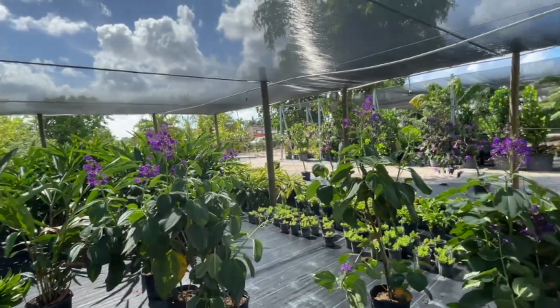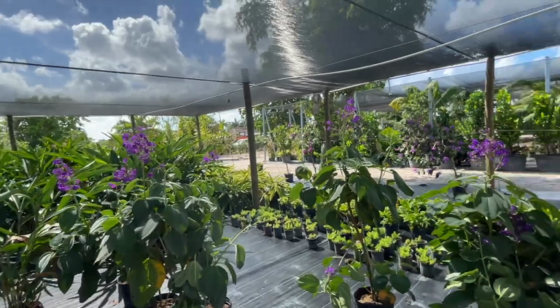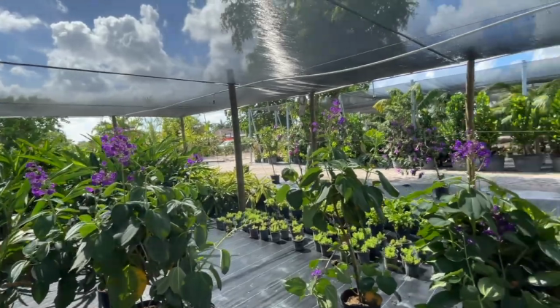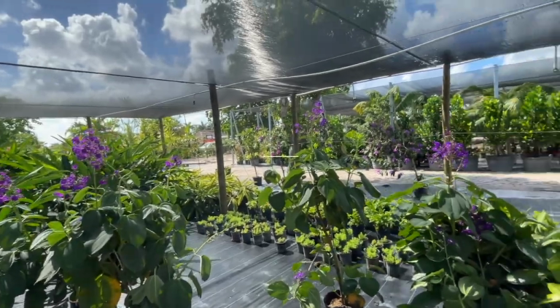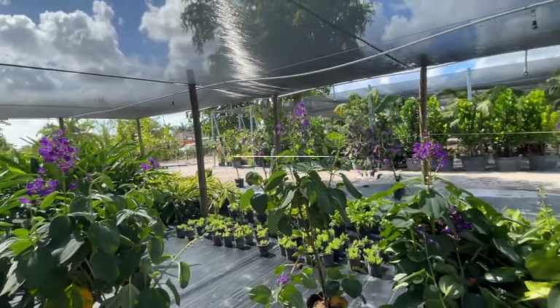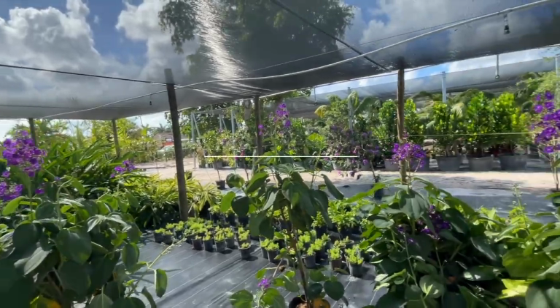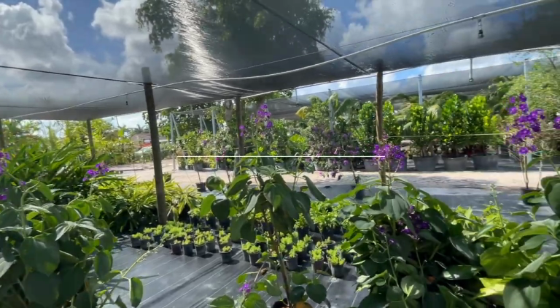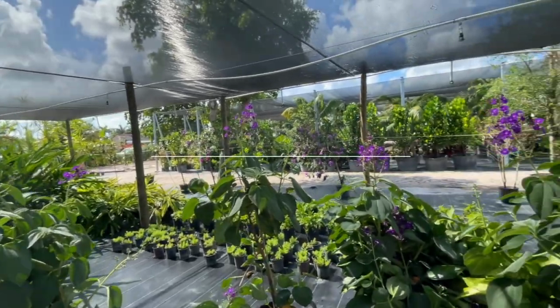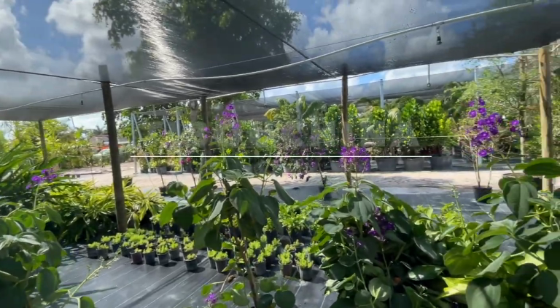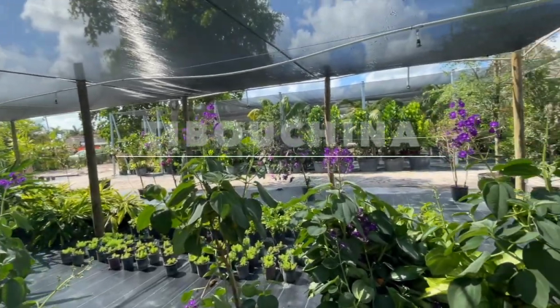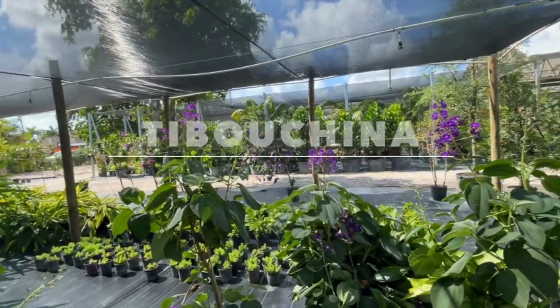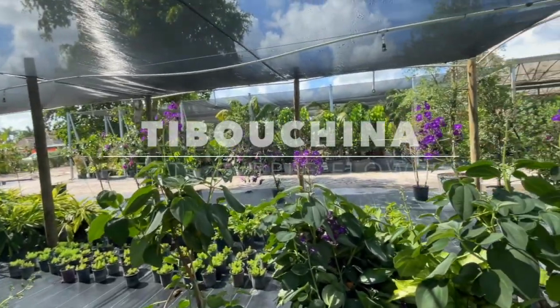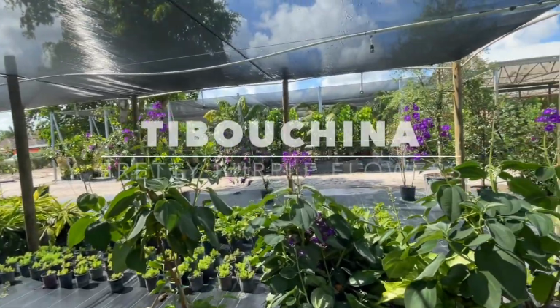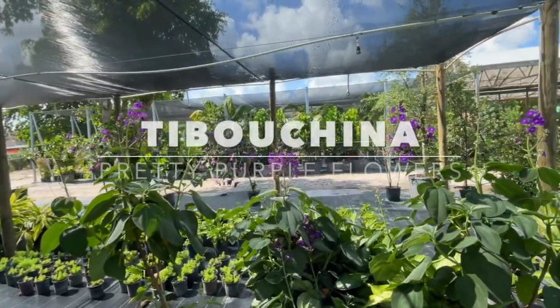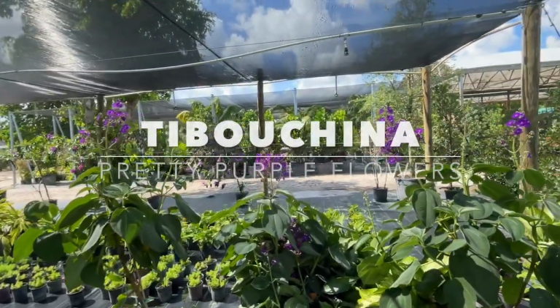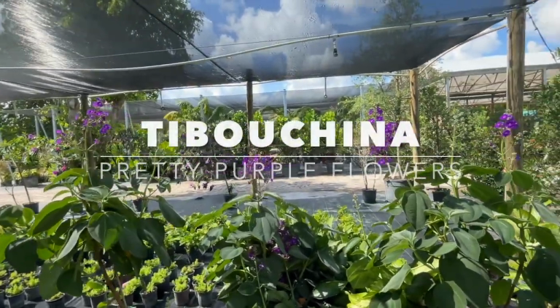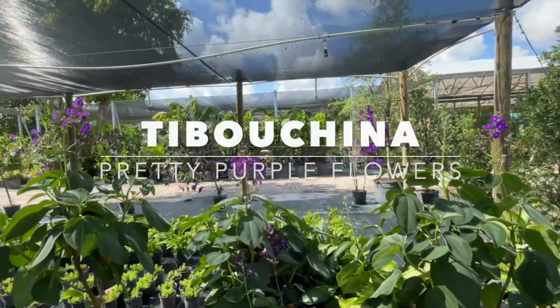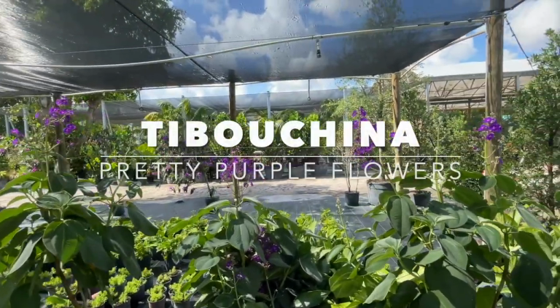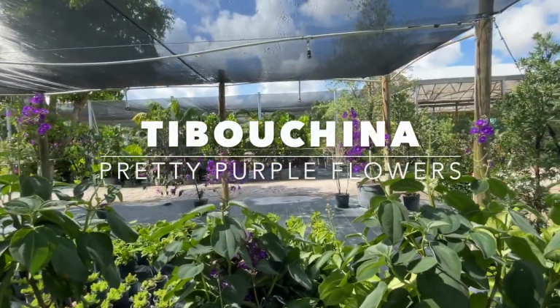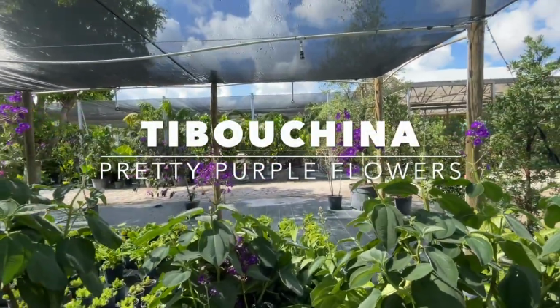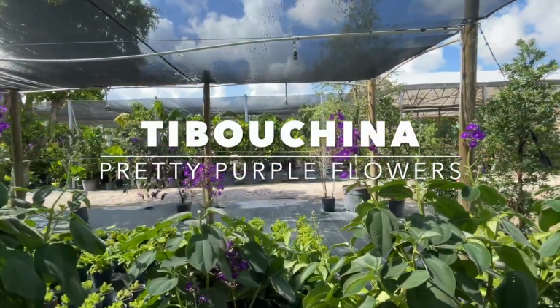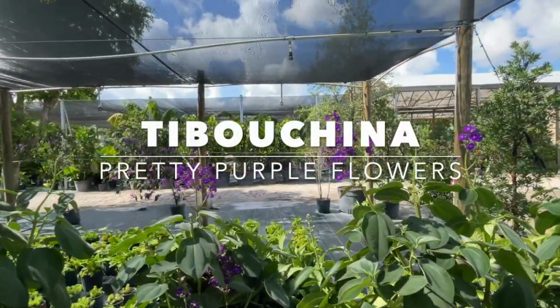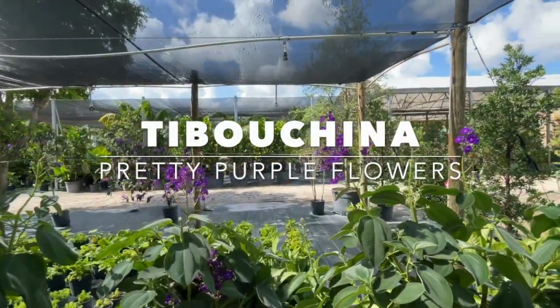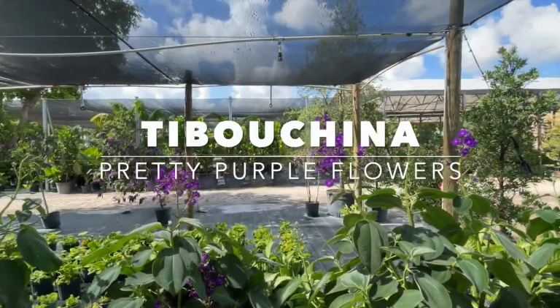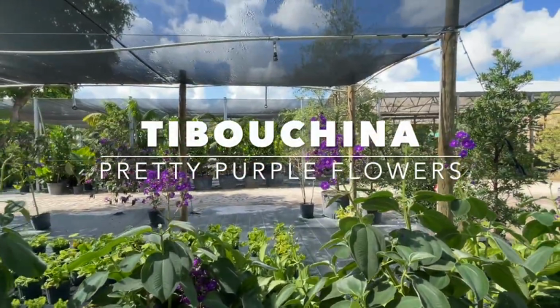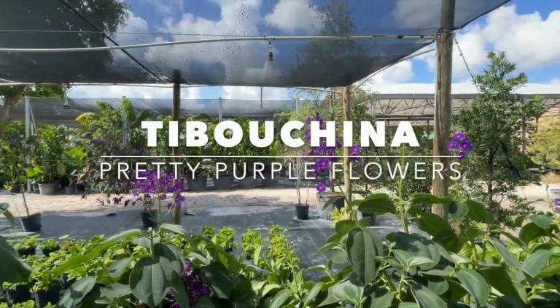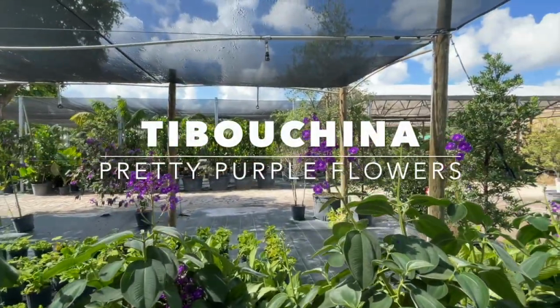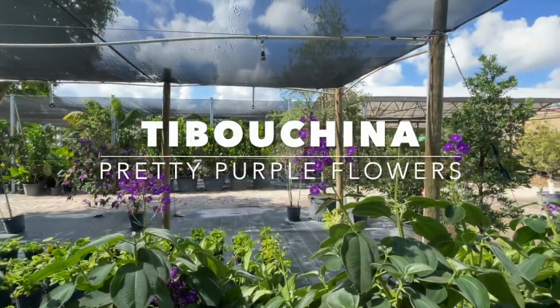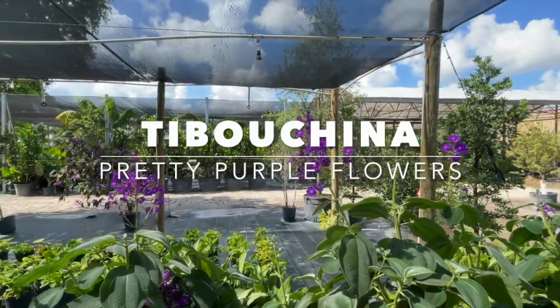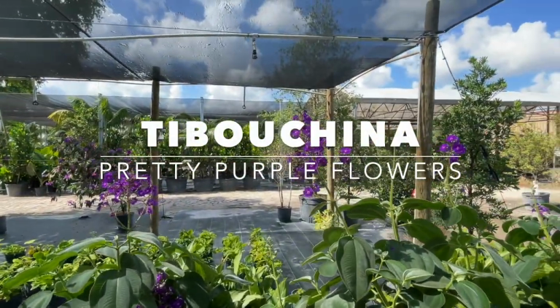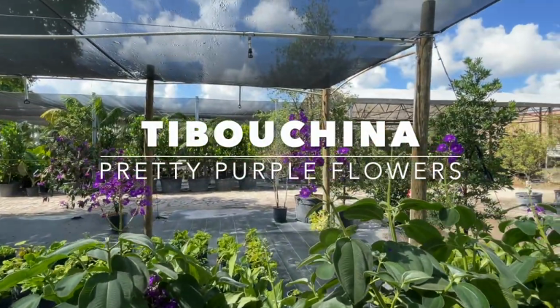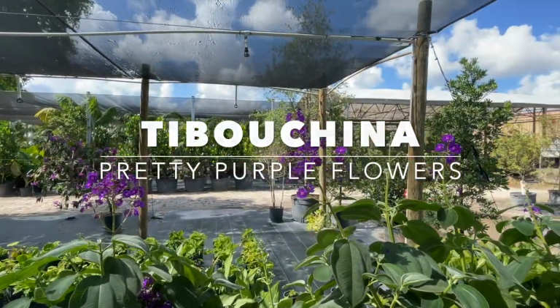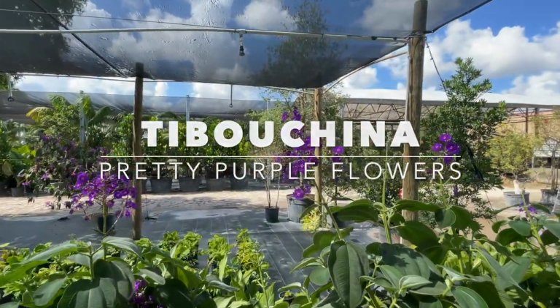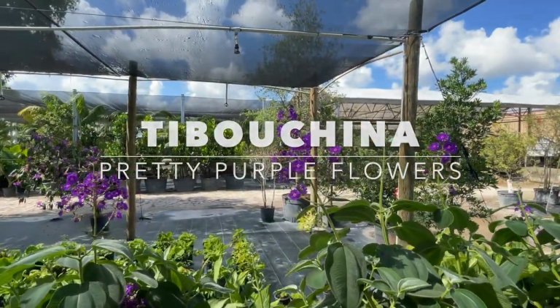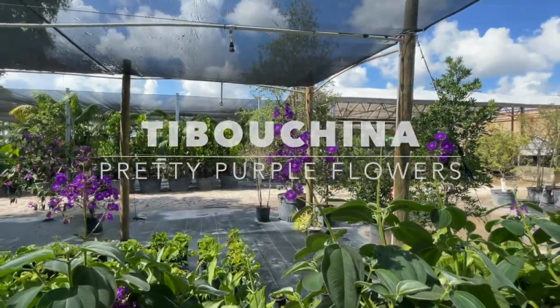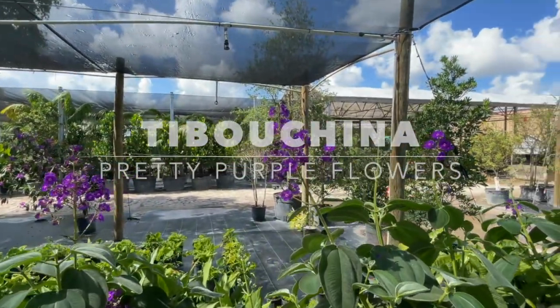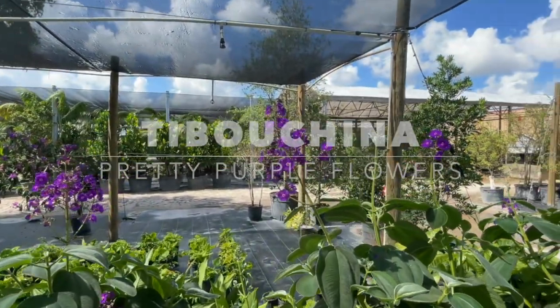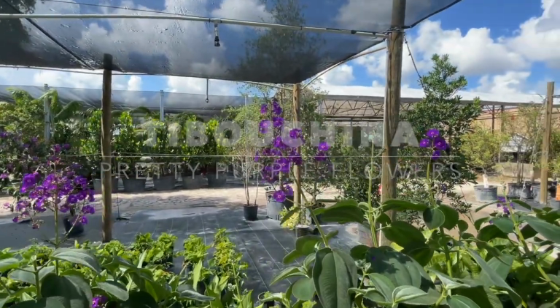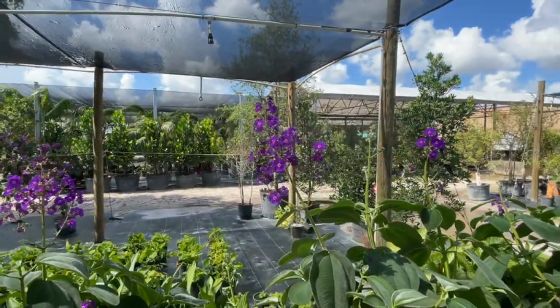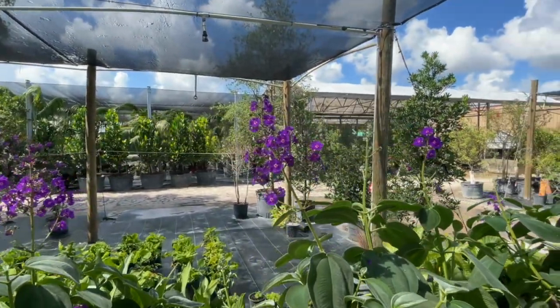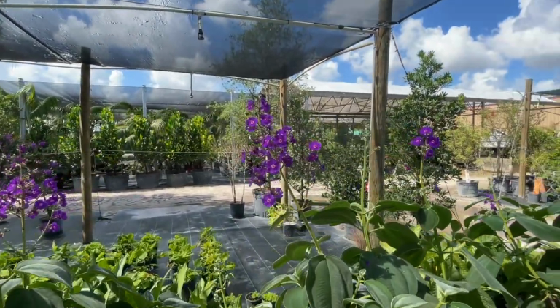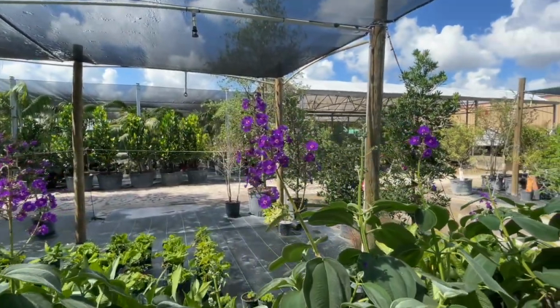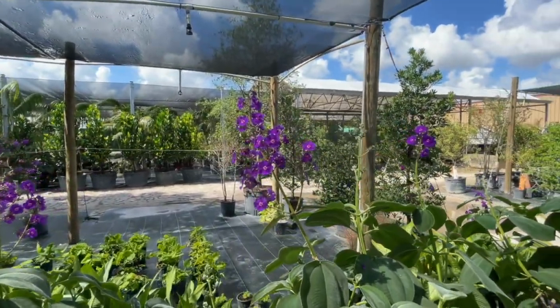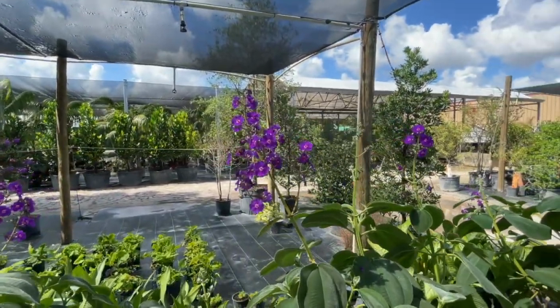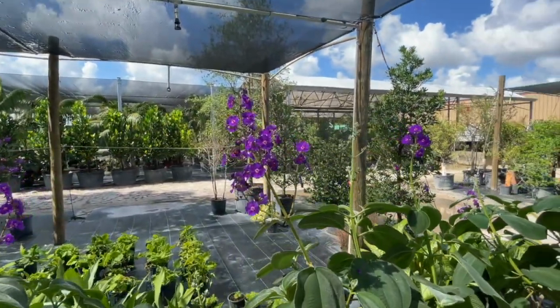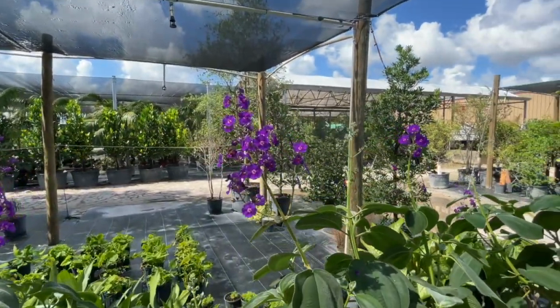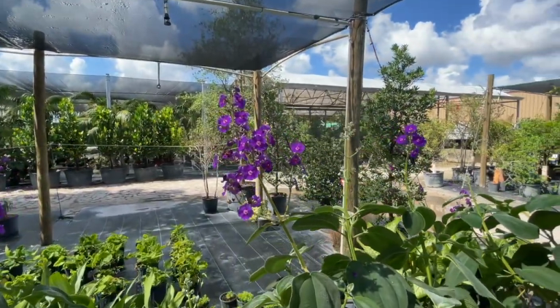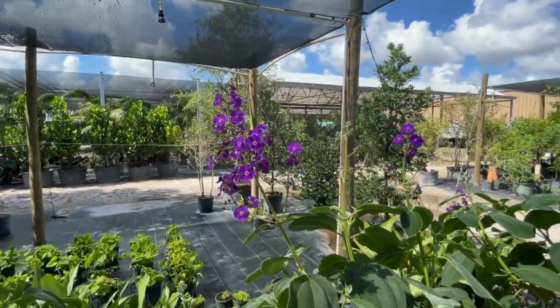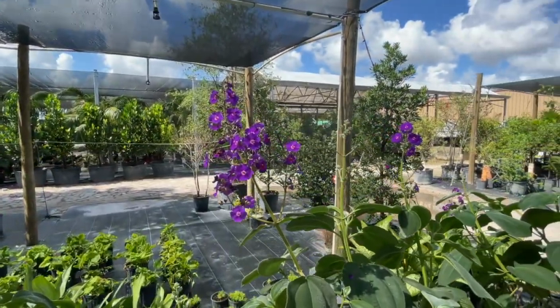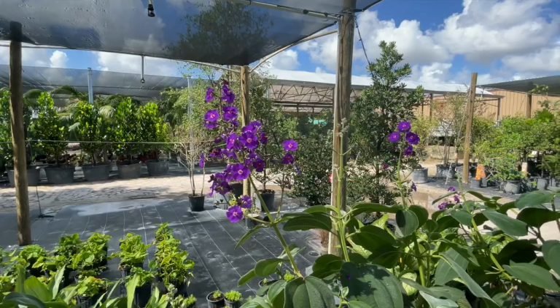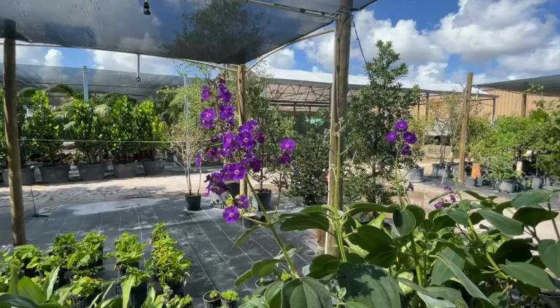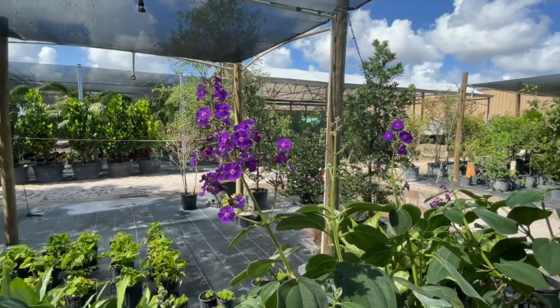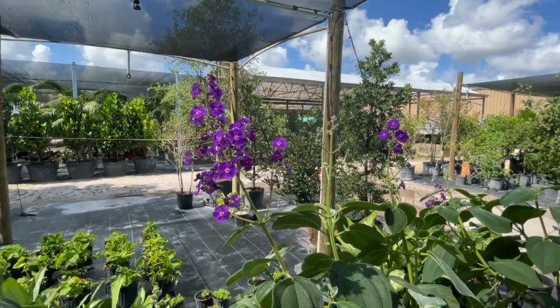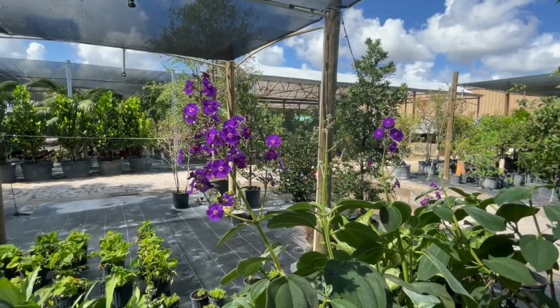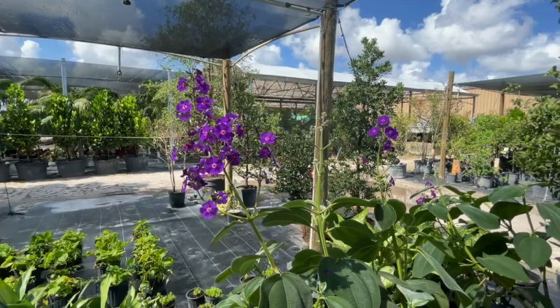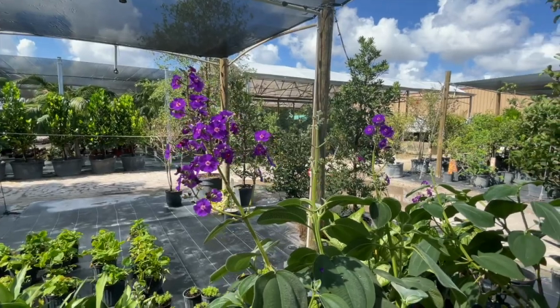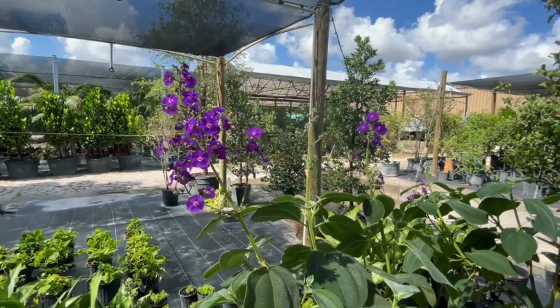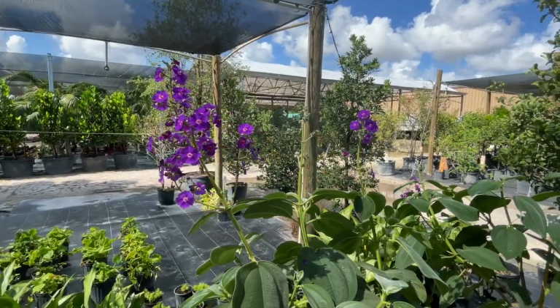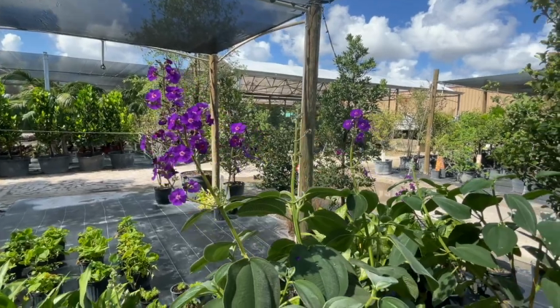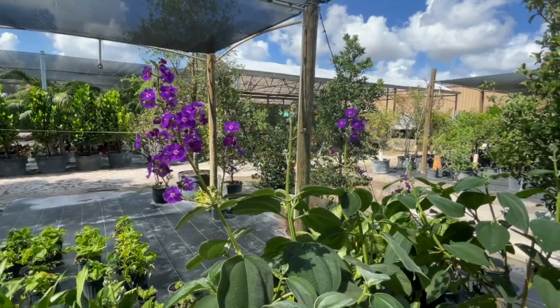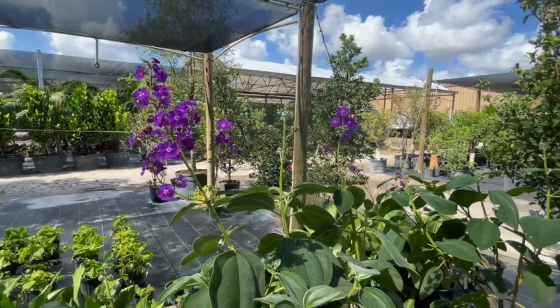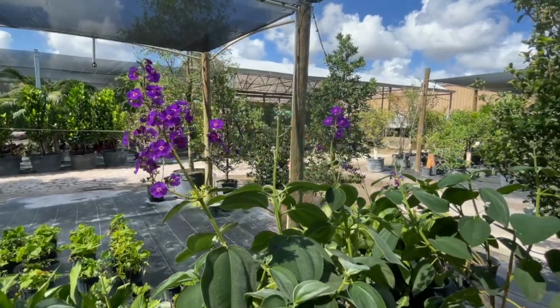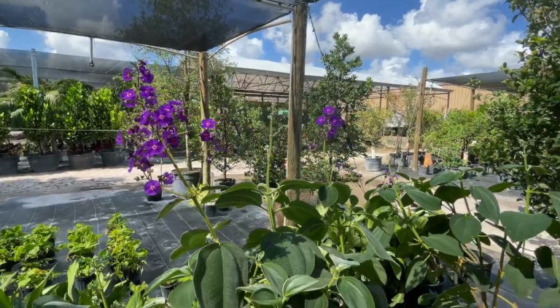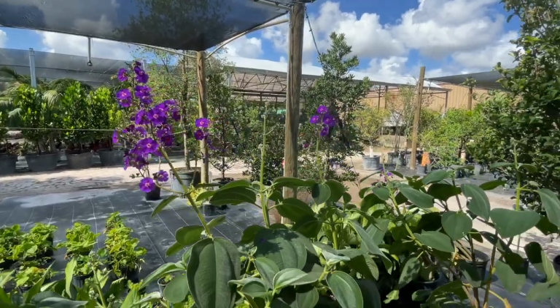Here is the Tibuchina — gets to about six feet tall, has beautiful purple flowers, and does well in partial shade.